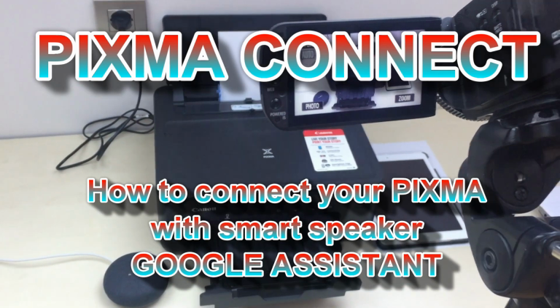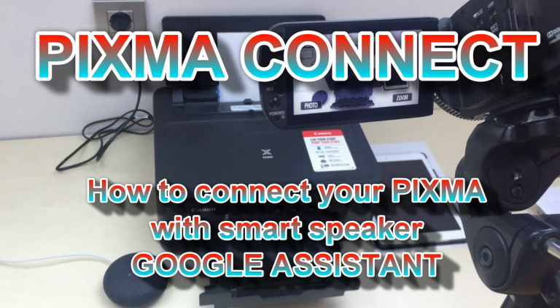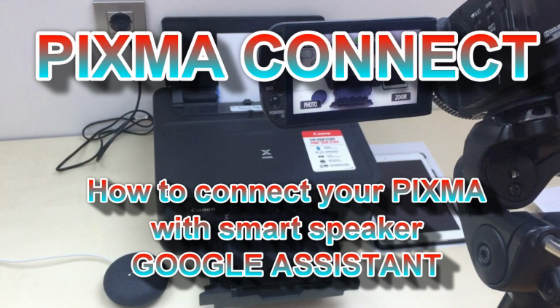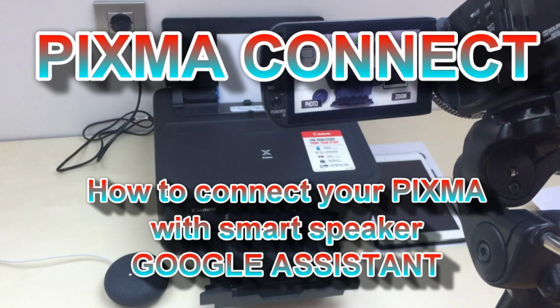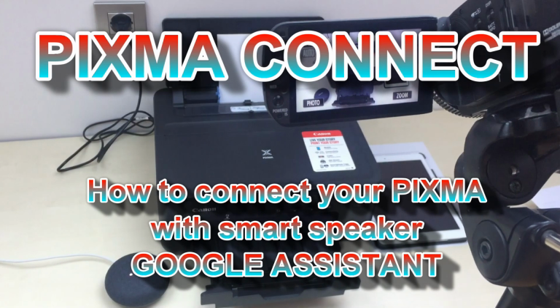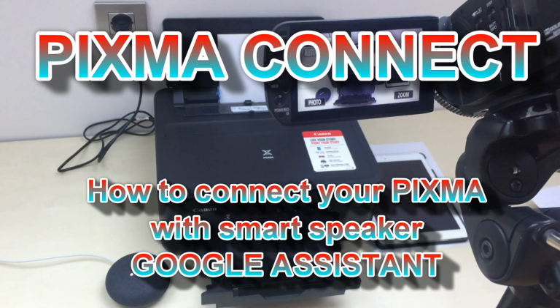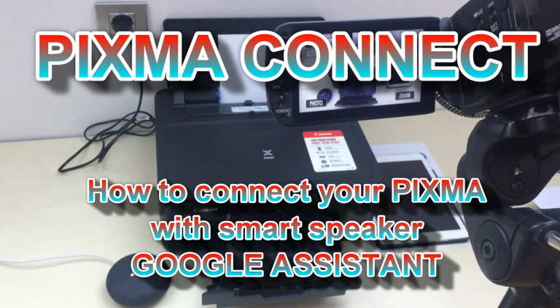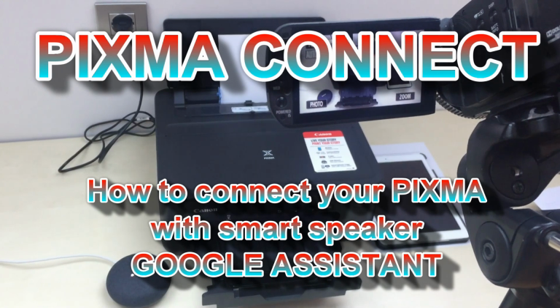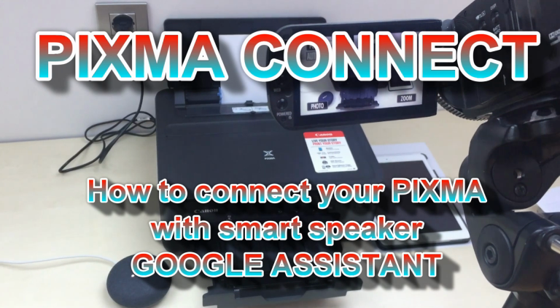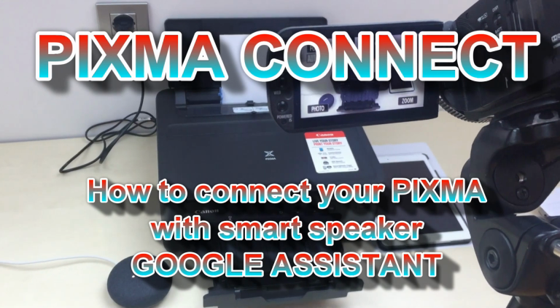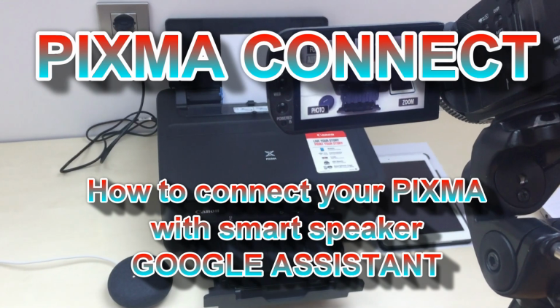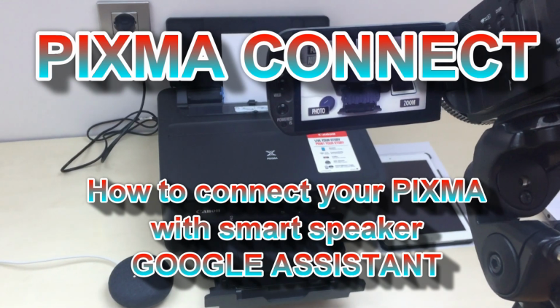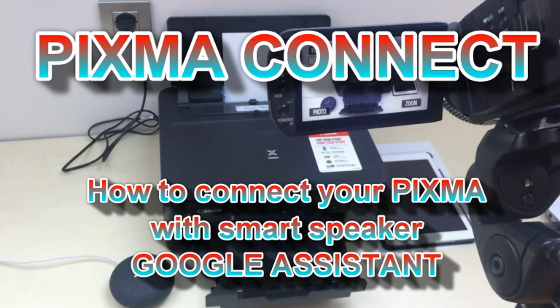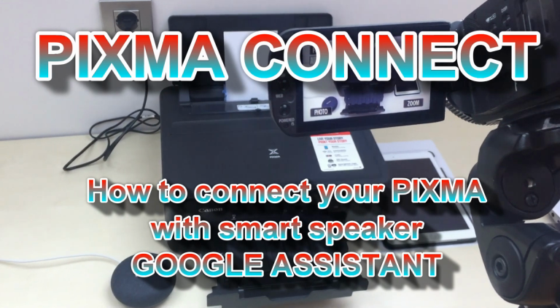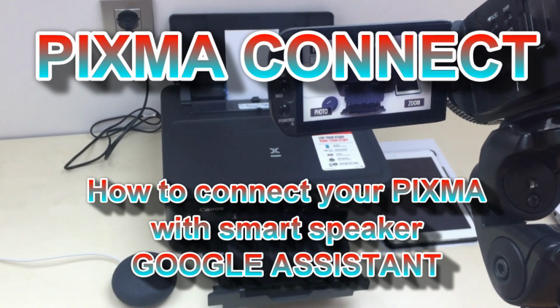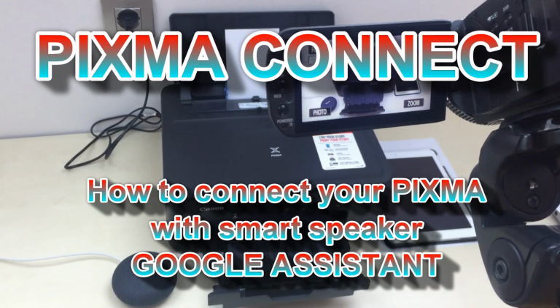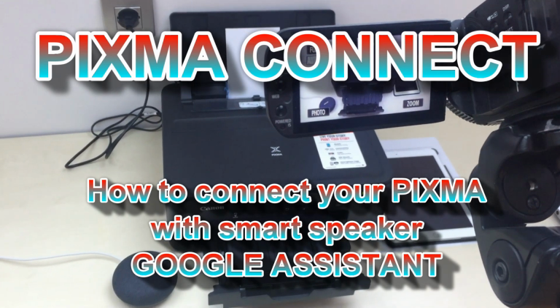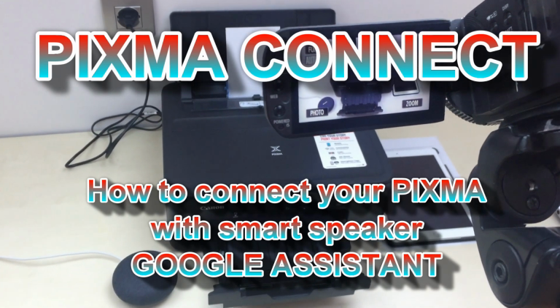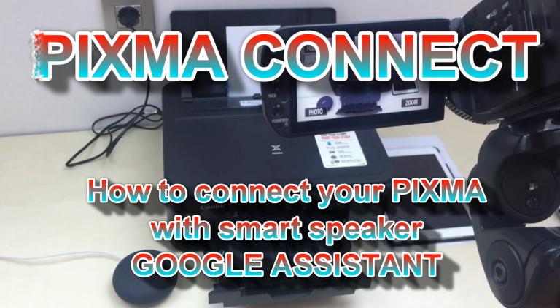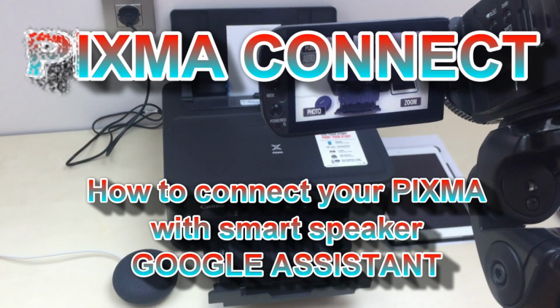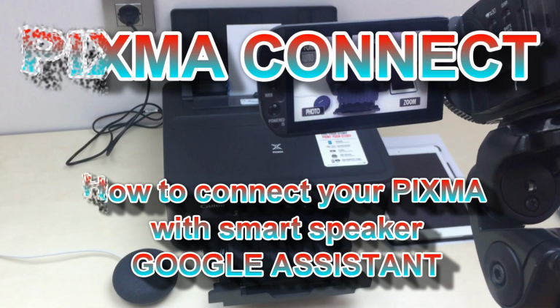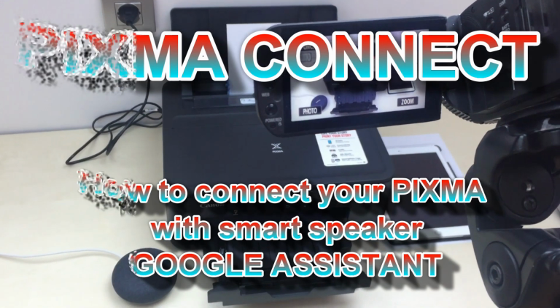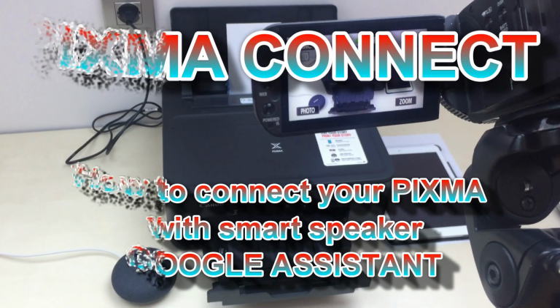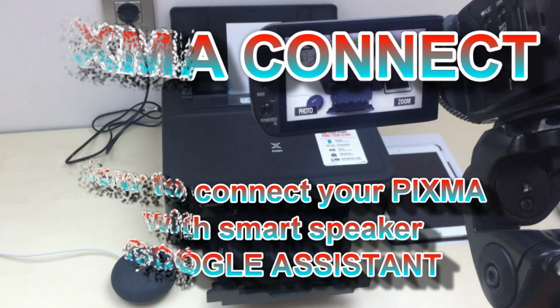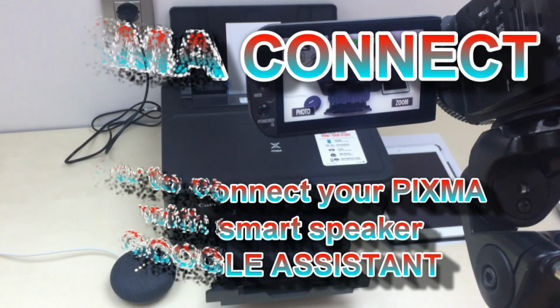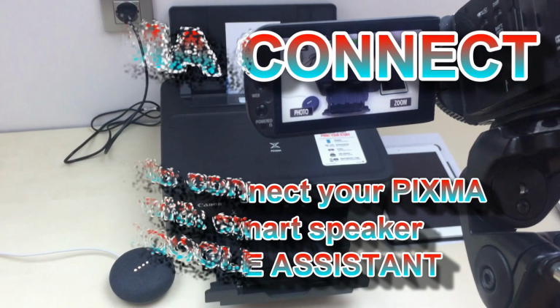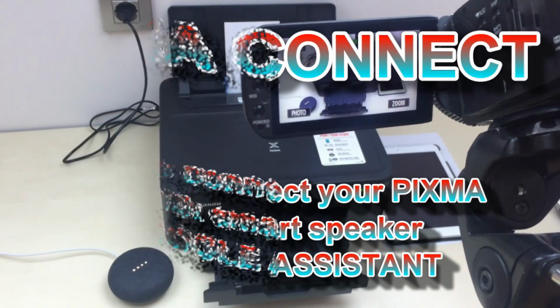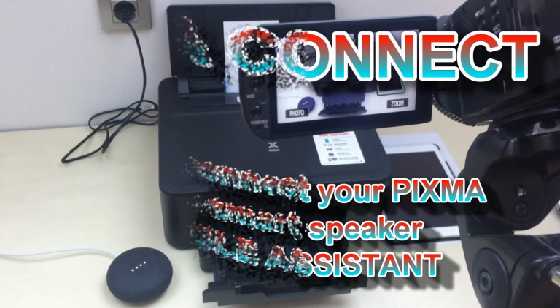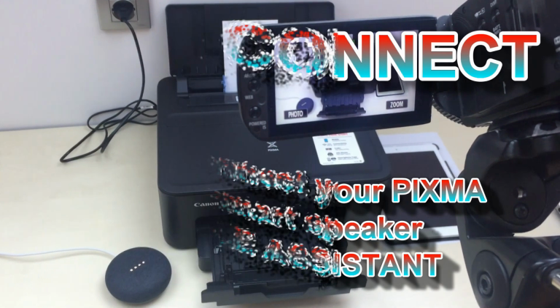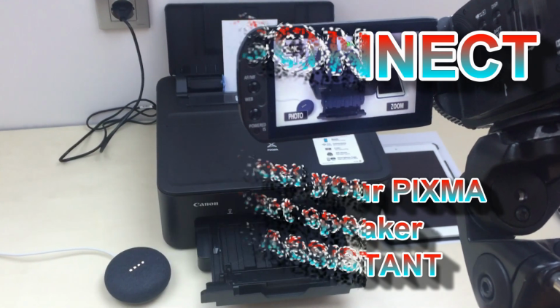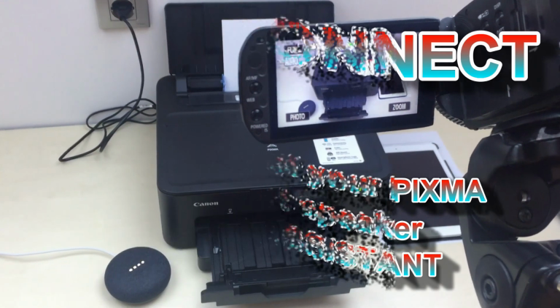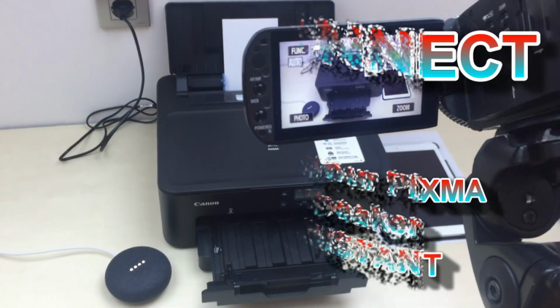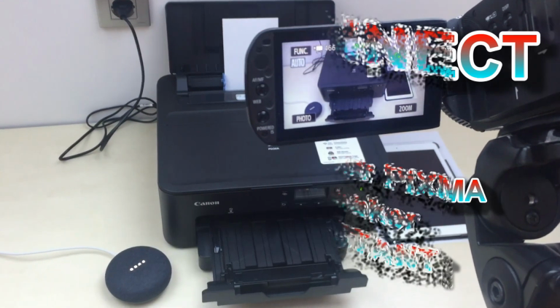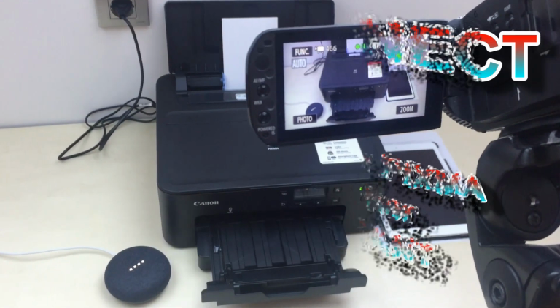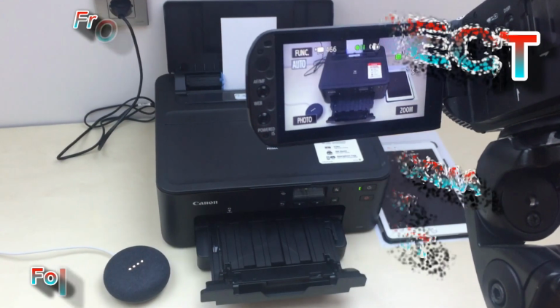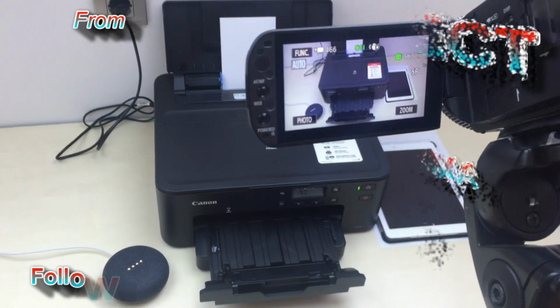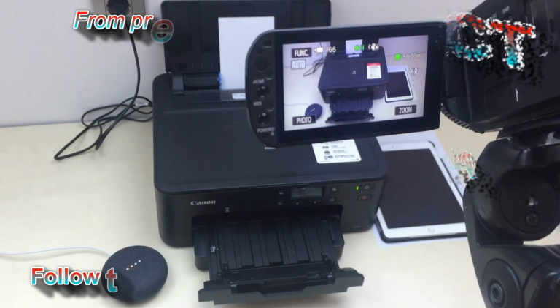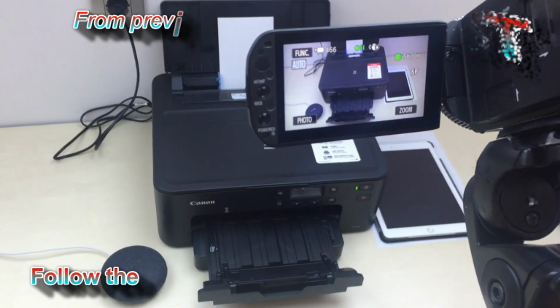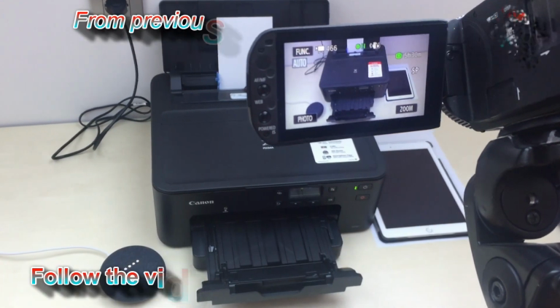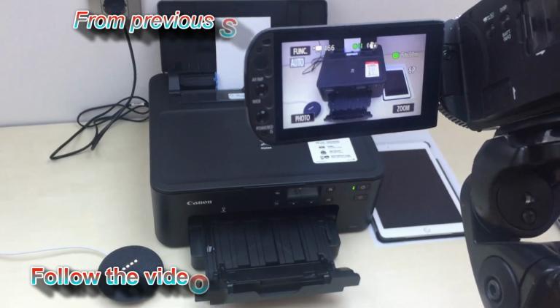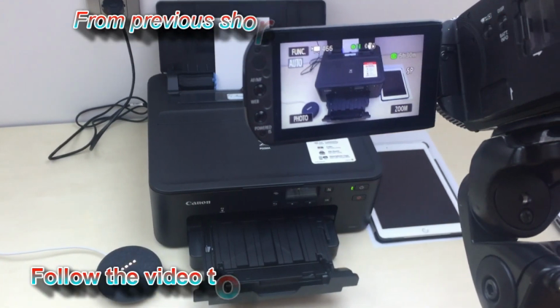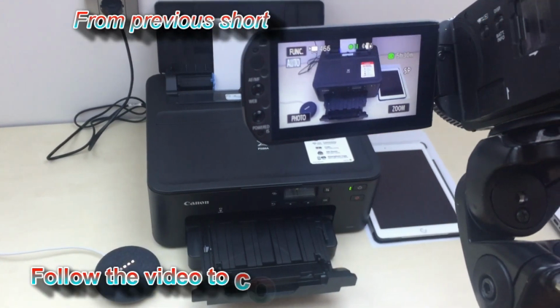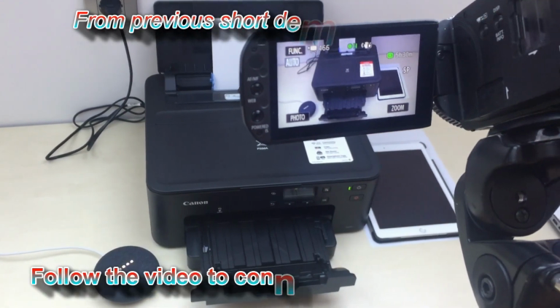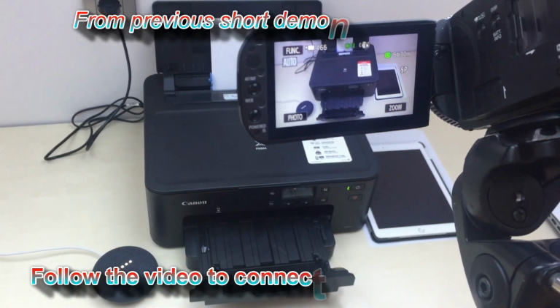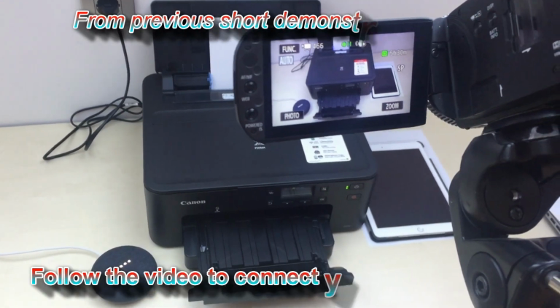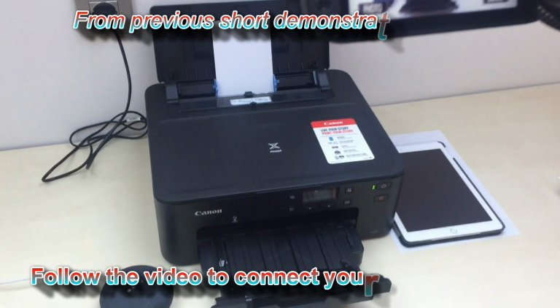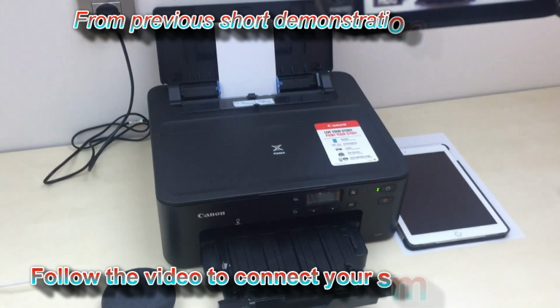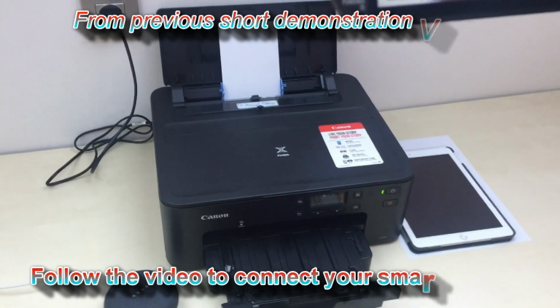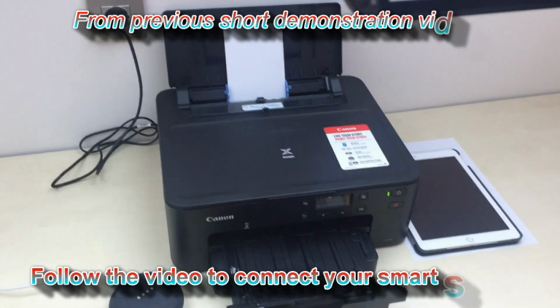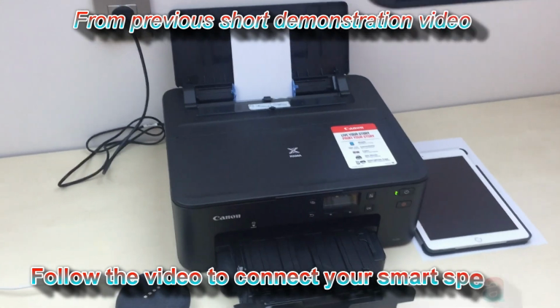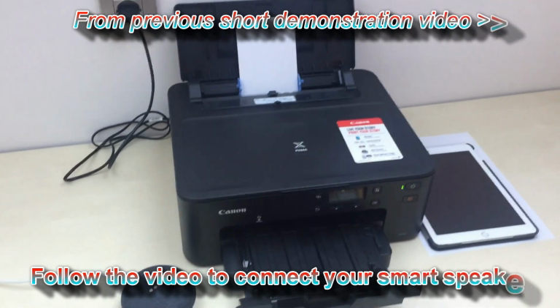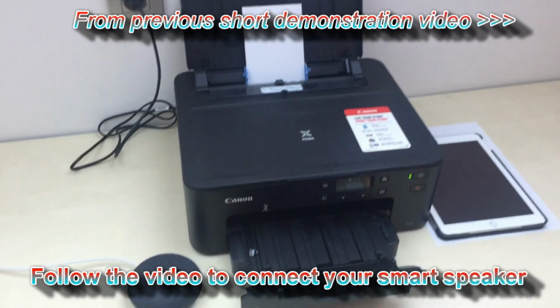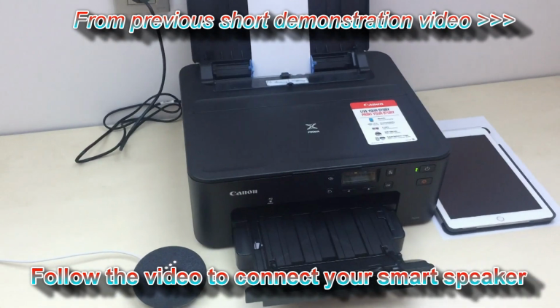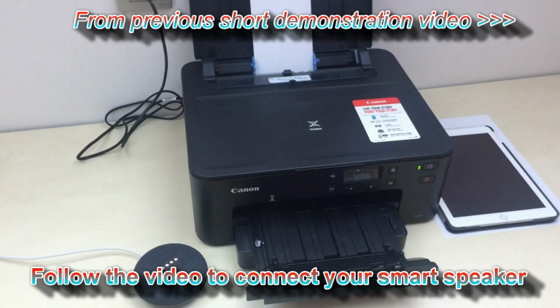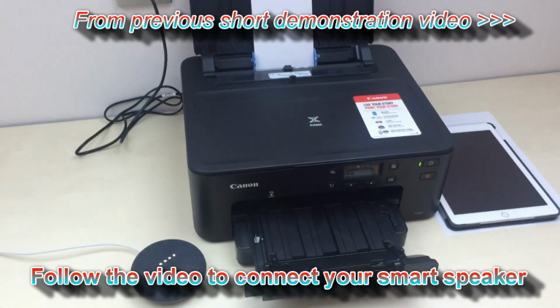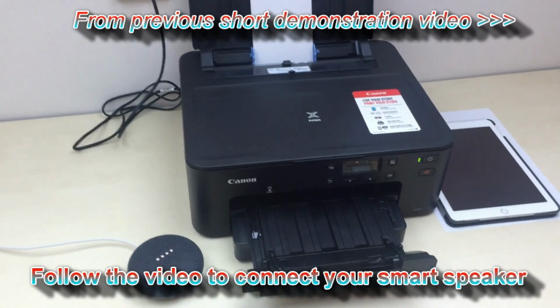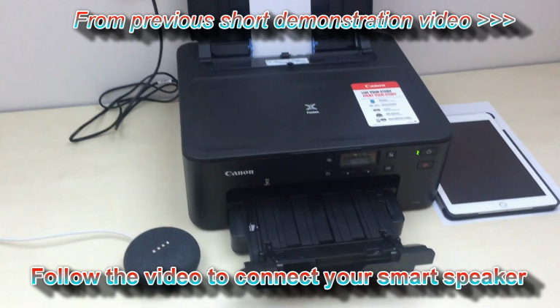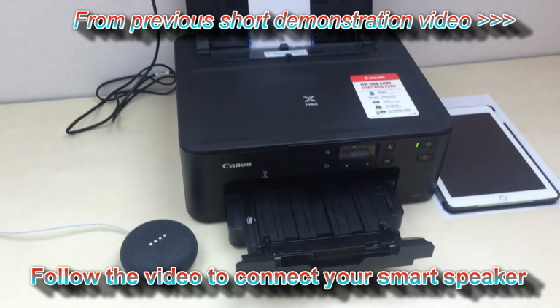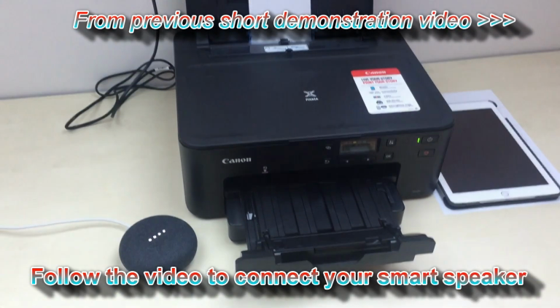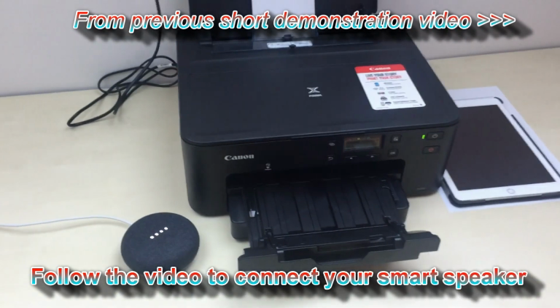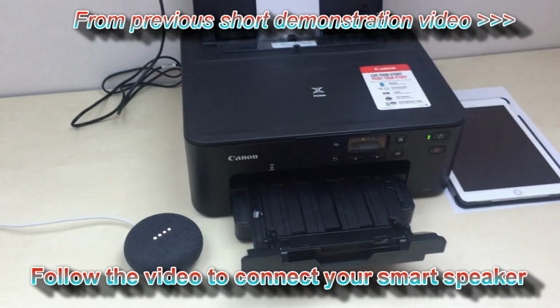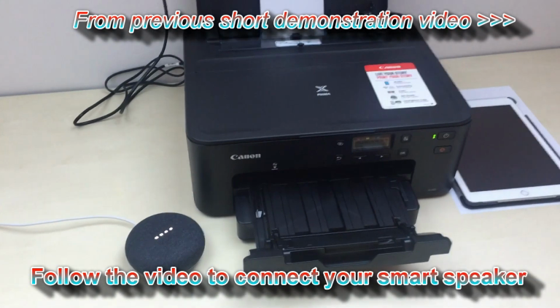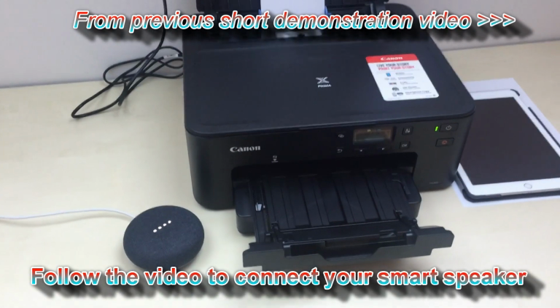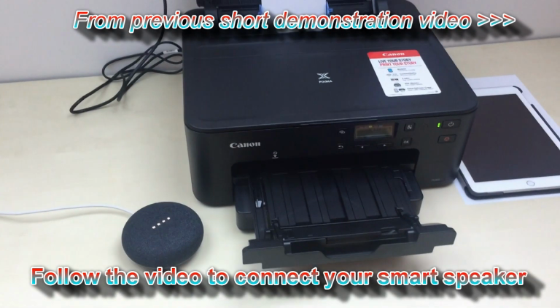Sure, do you want me to print out one coloring page for children now? Yes. Printing for you now, thank you.